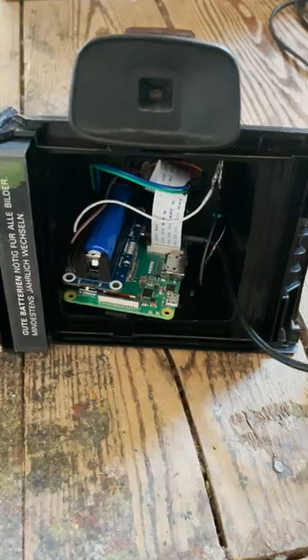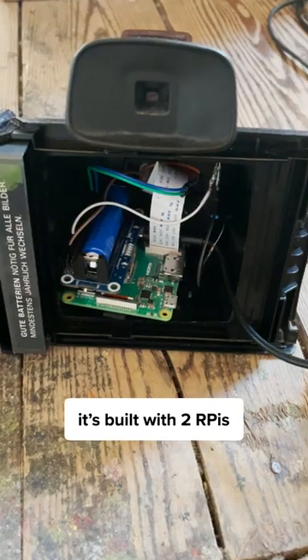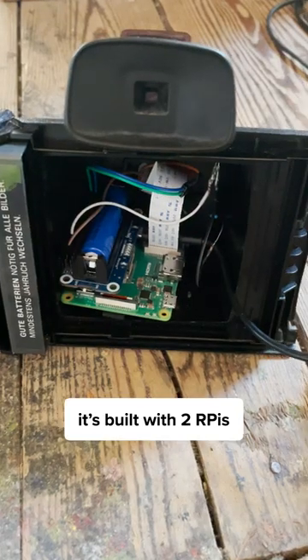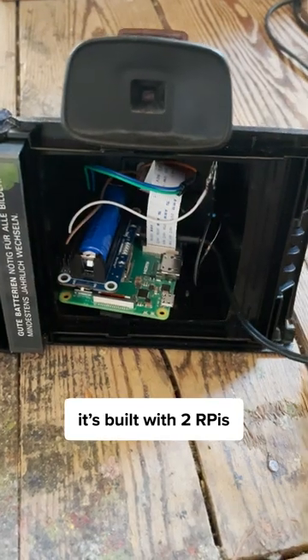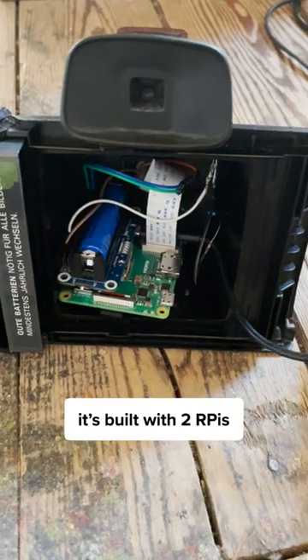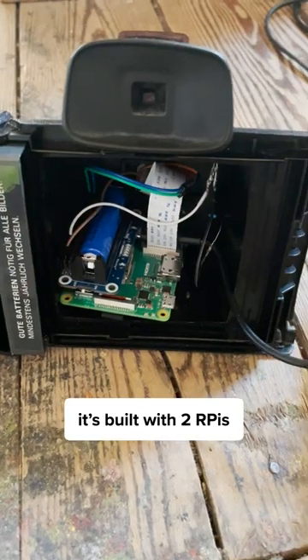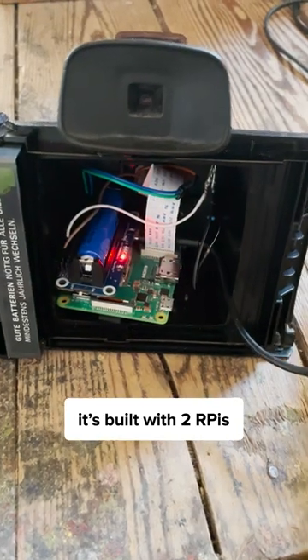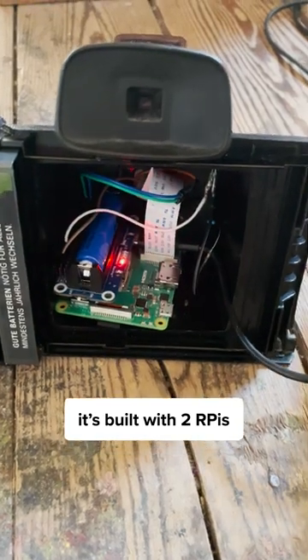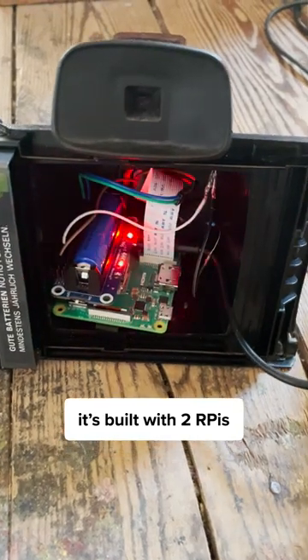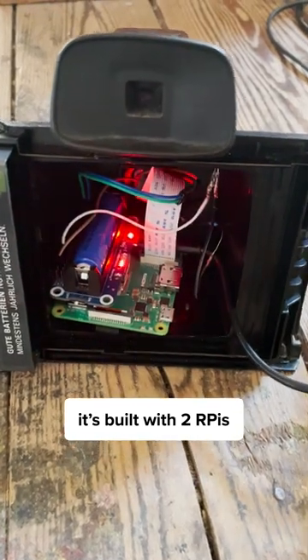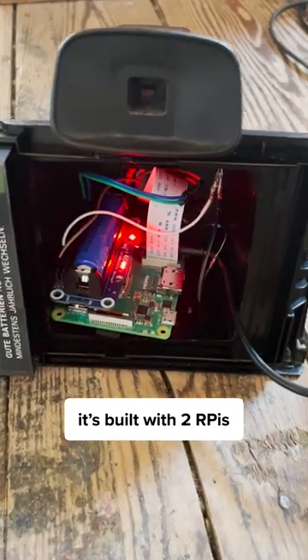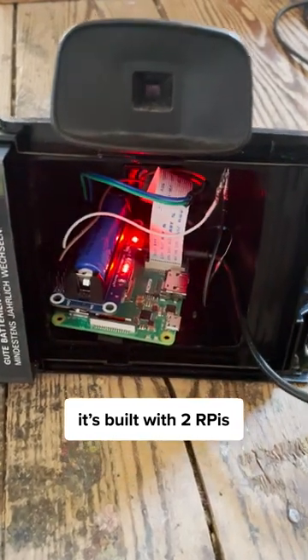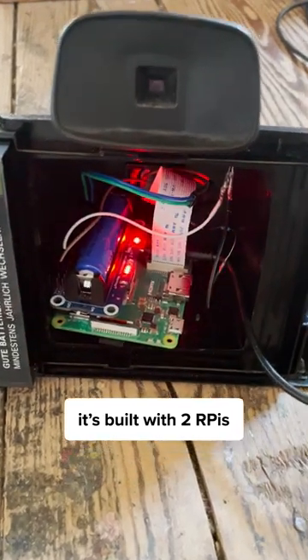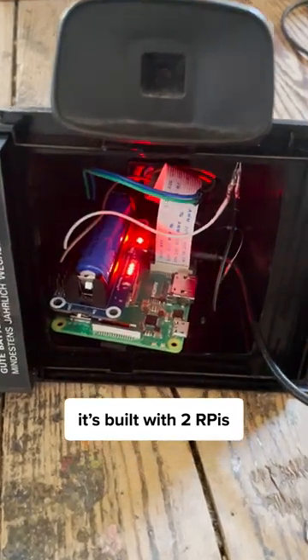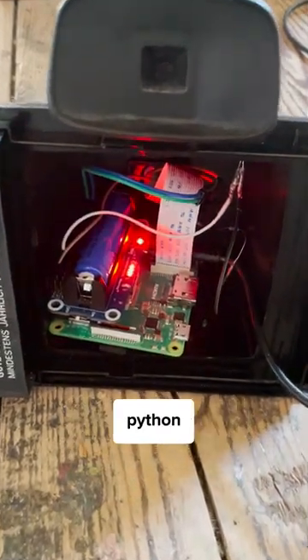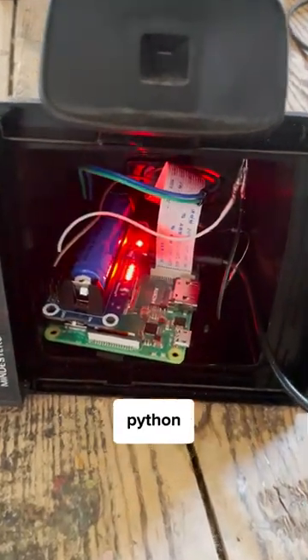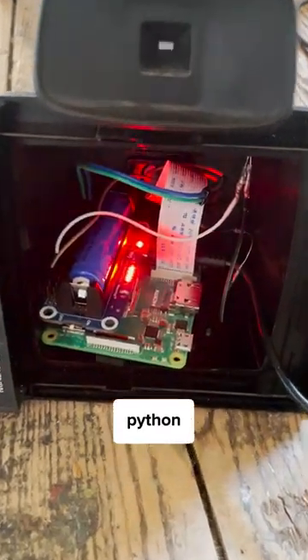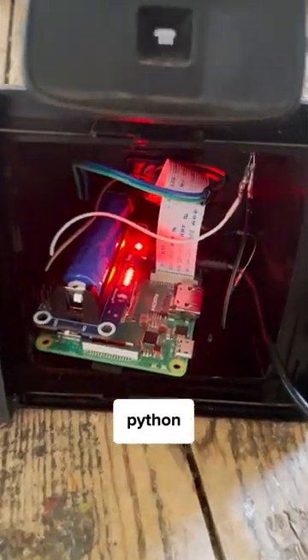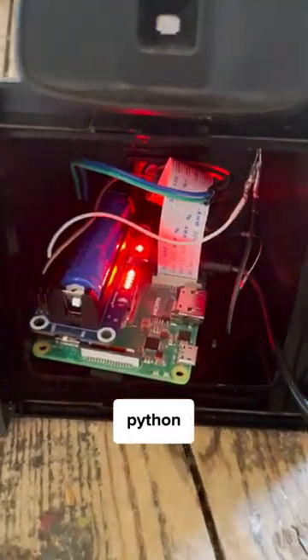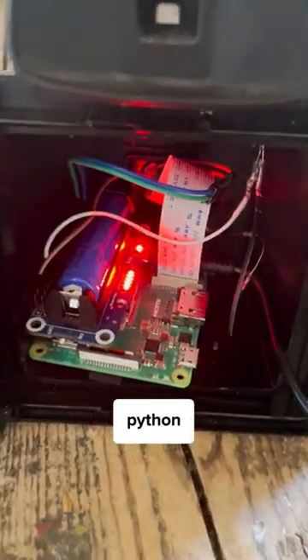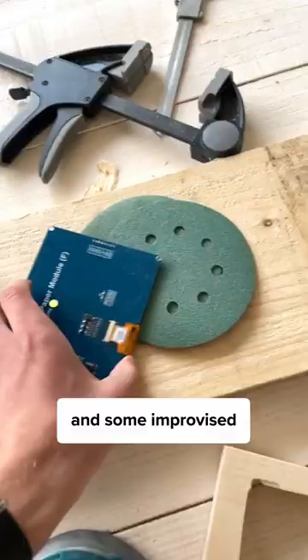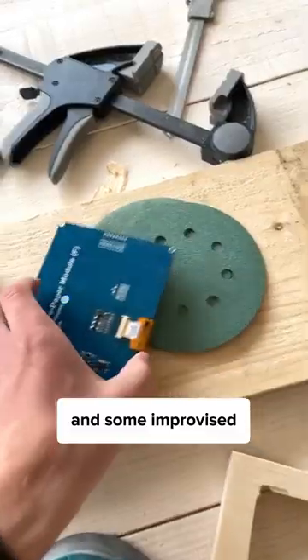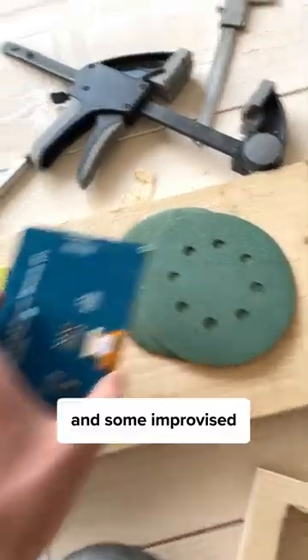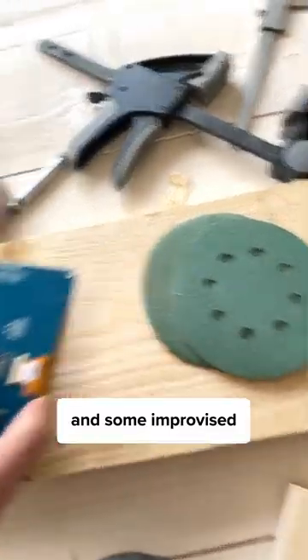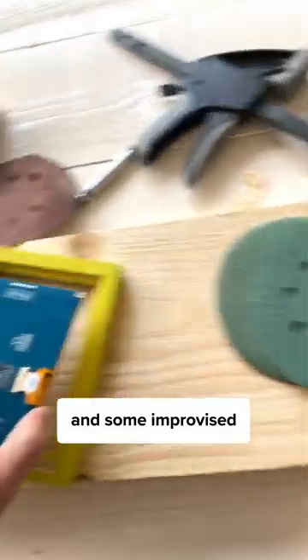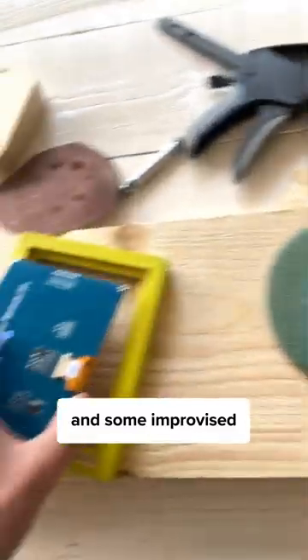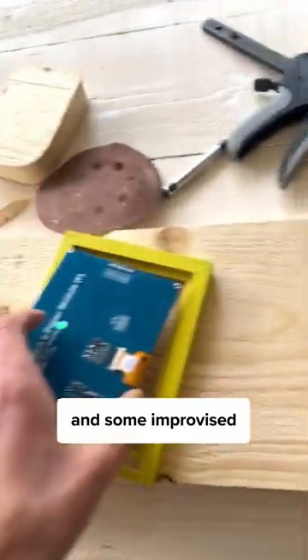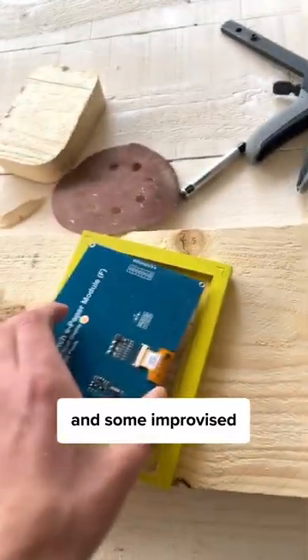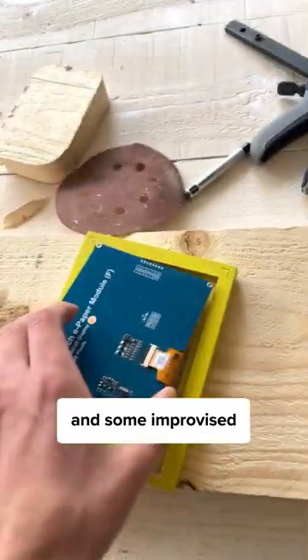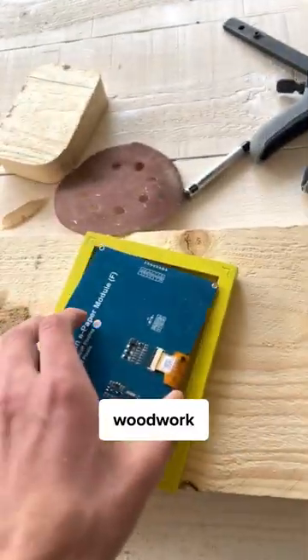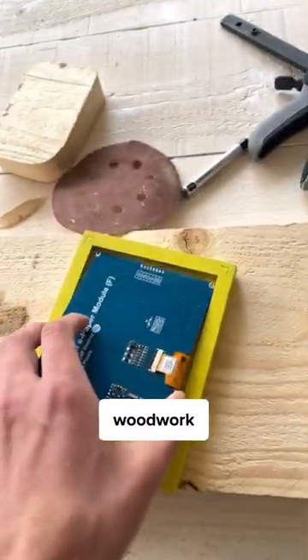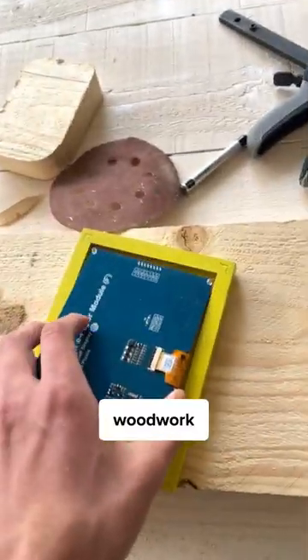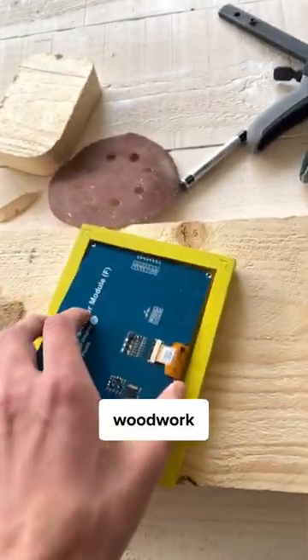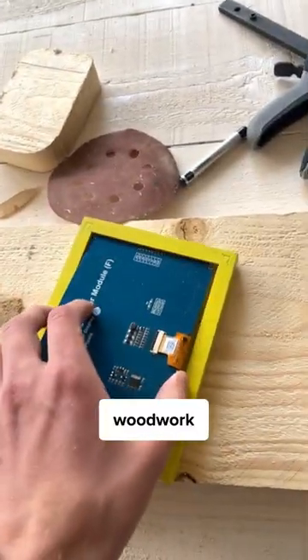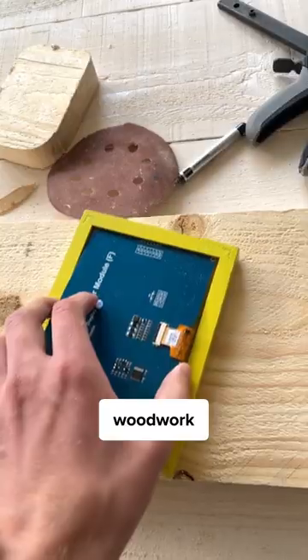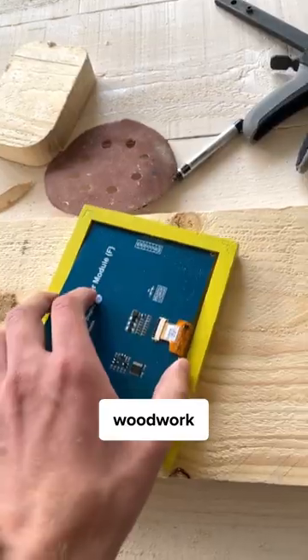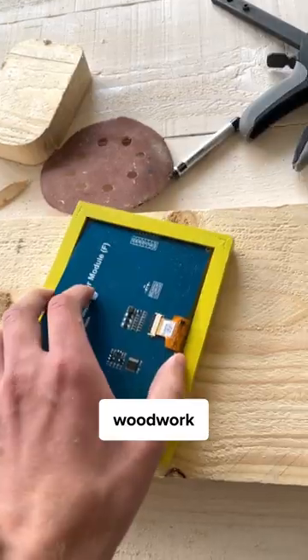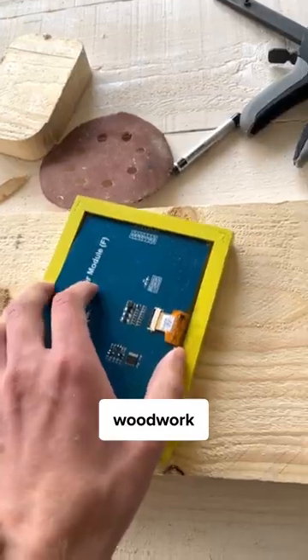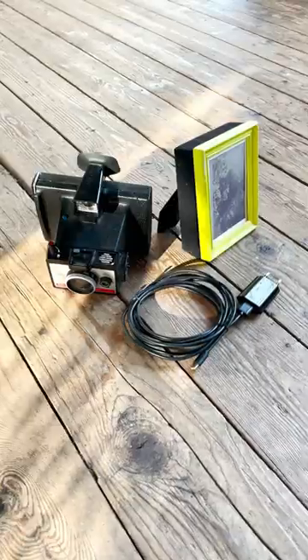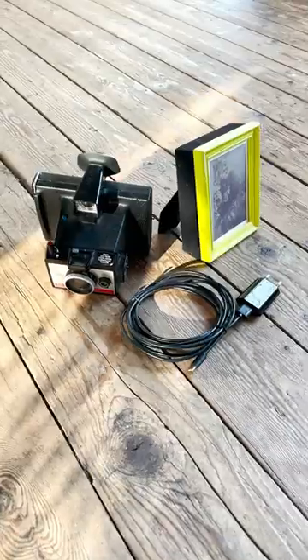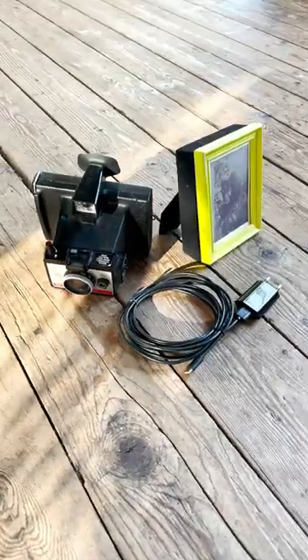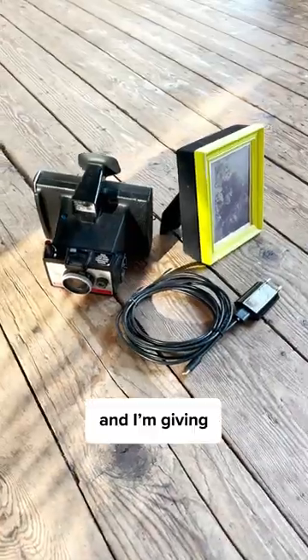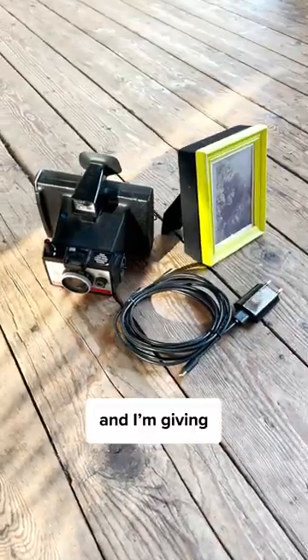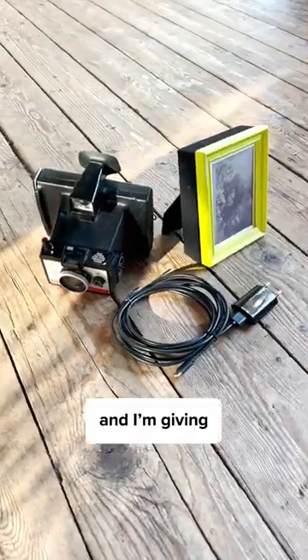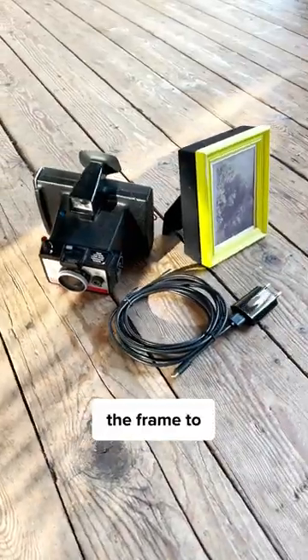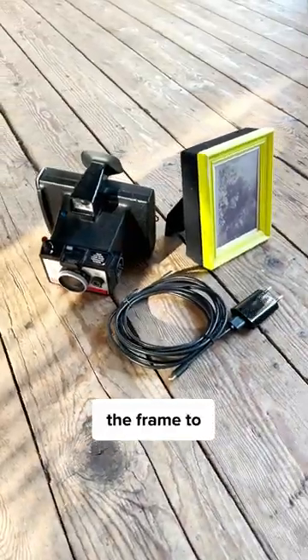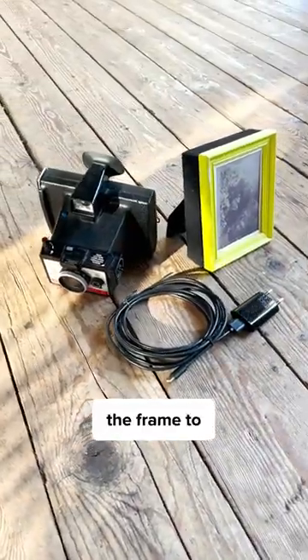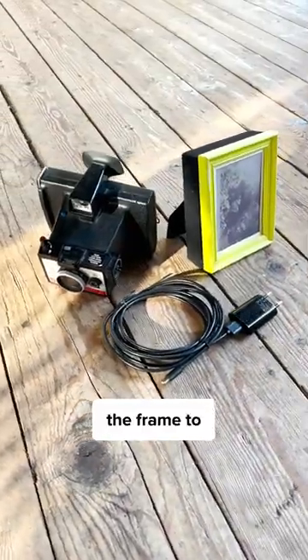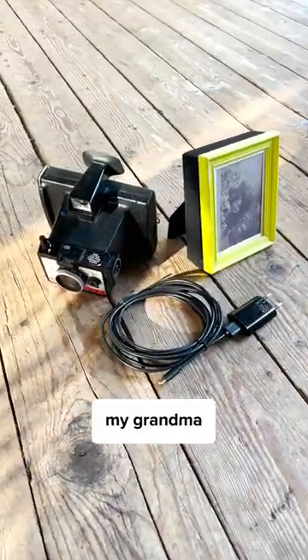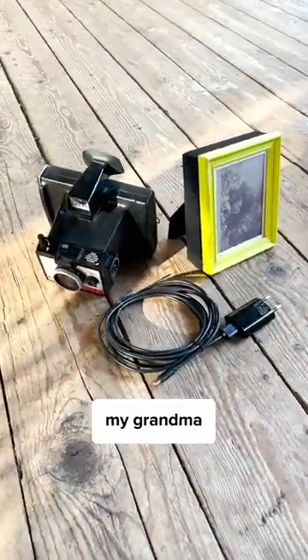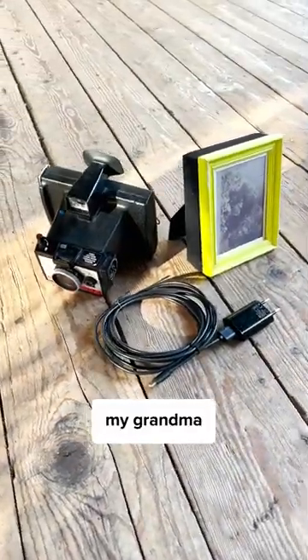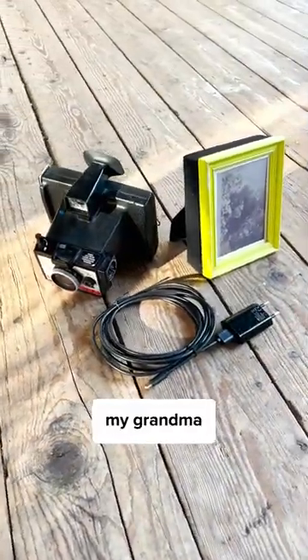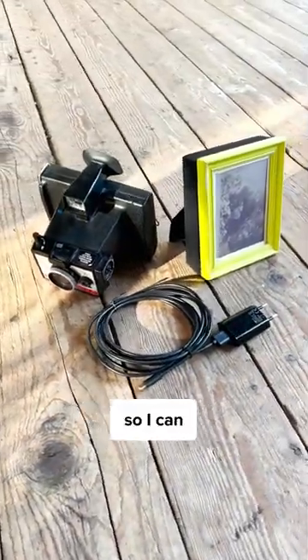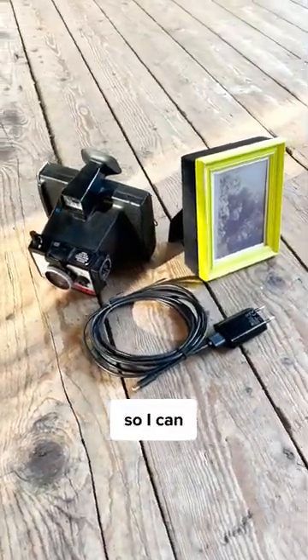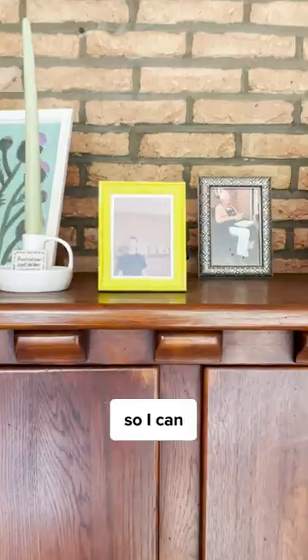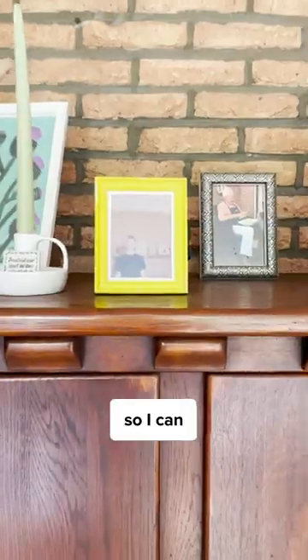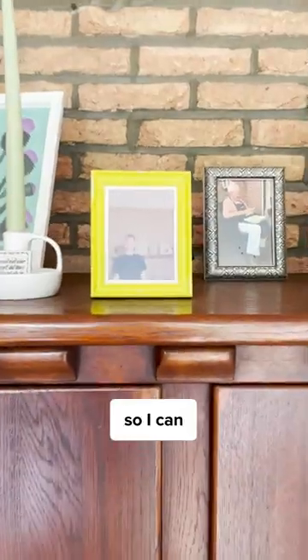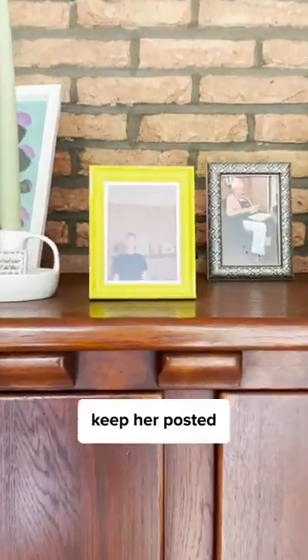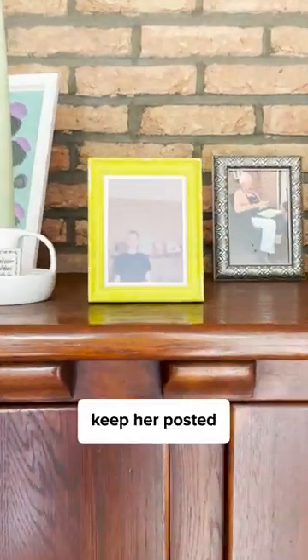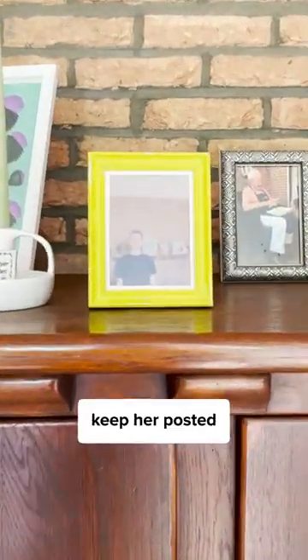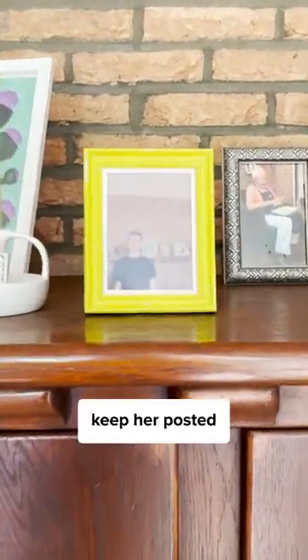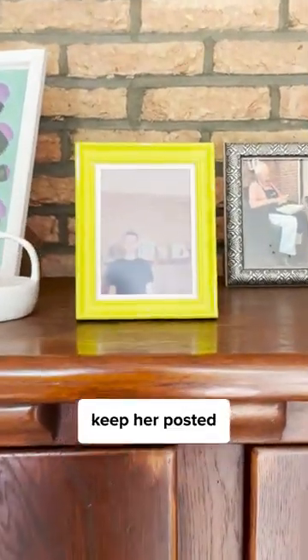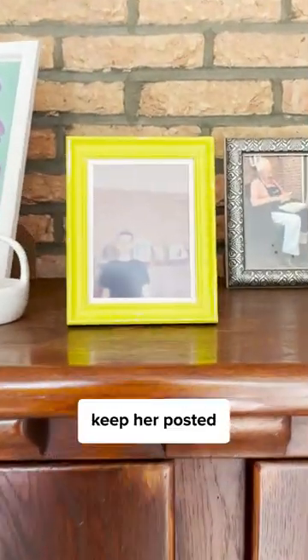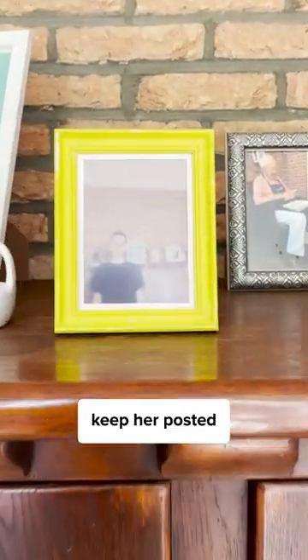It's built with two Raspberry Pis, Python, and some improvised woodwork. And I'm giving the frame to my grandma, so I can keep her posted.